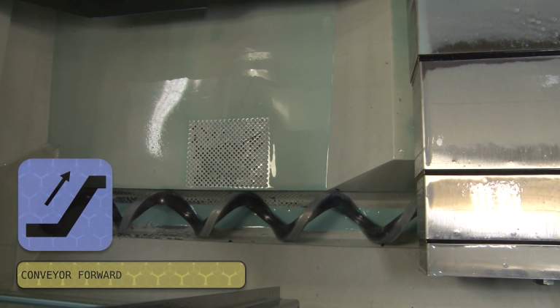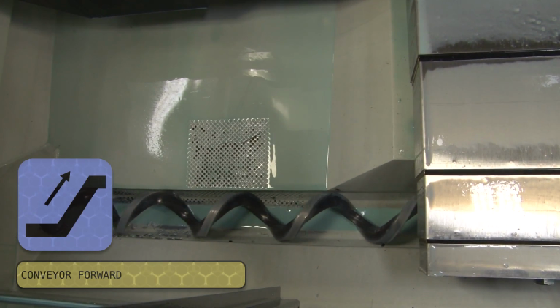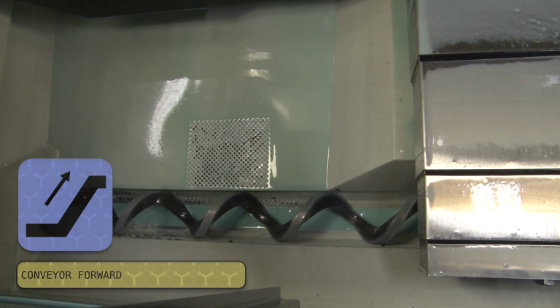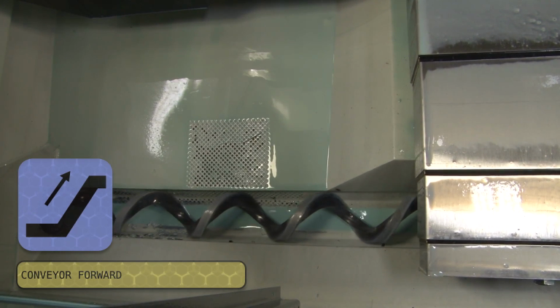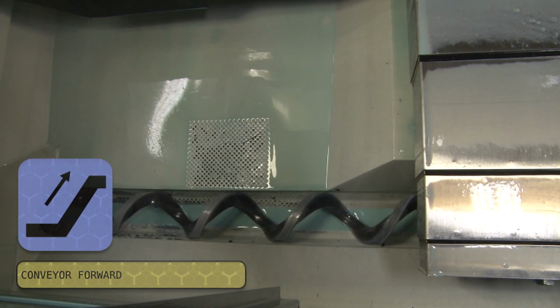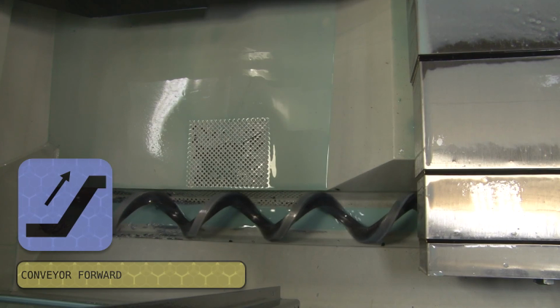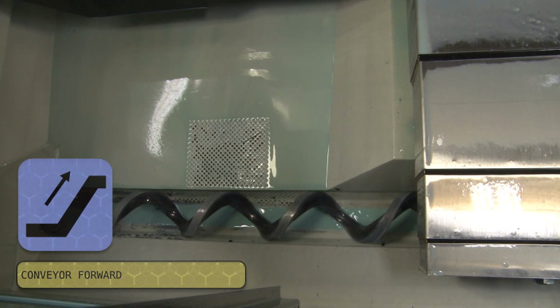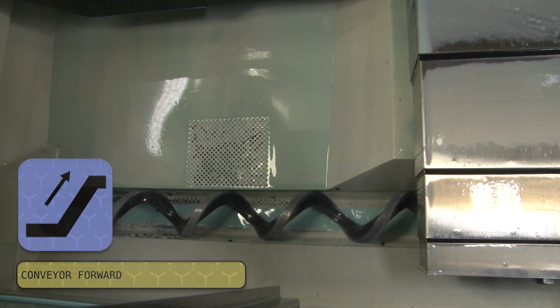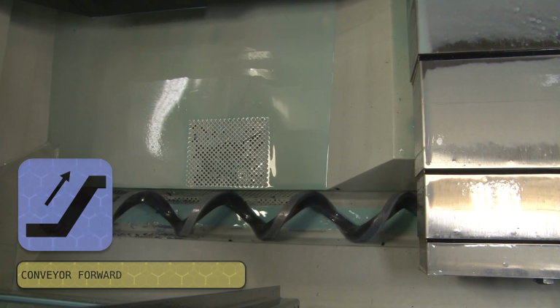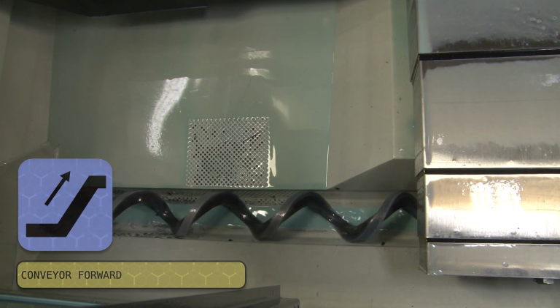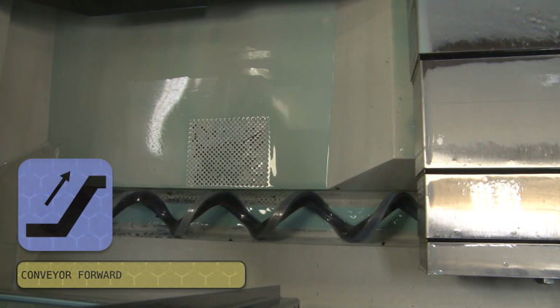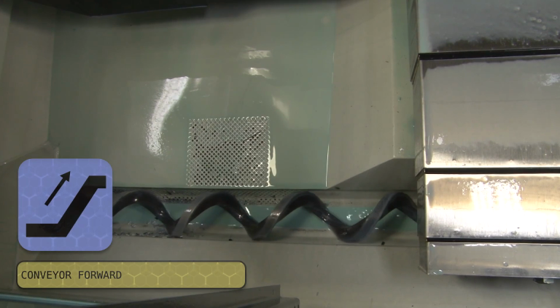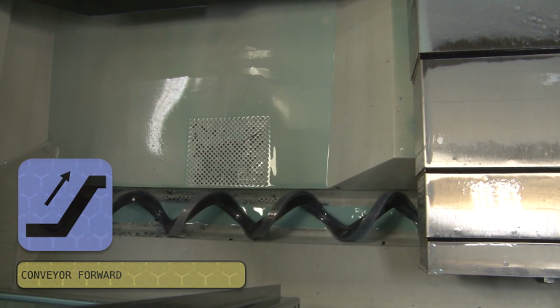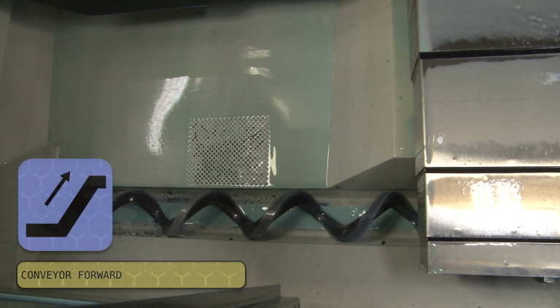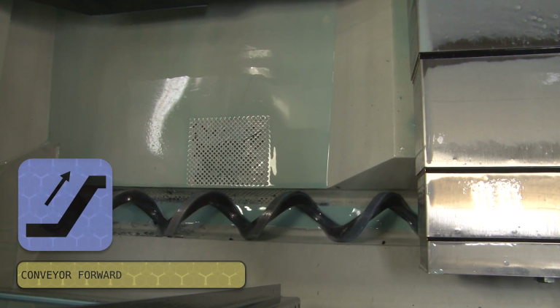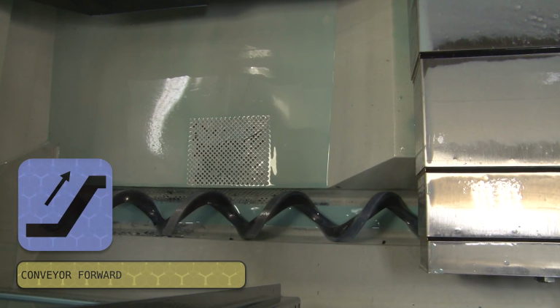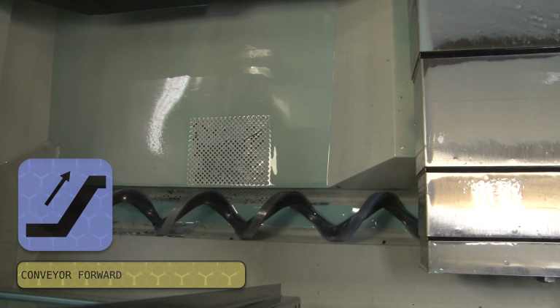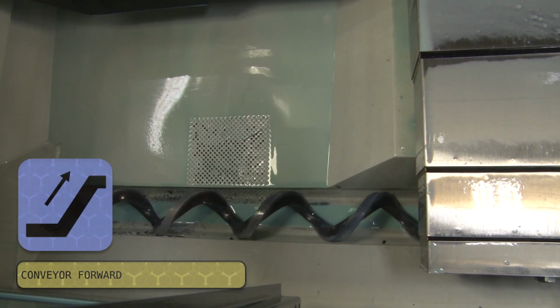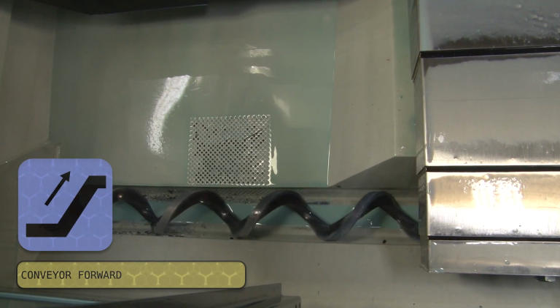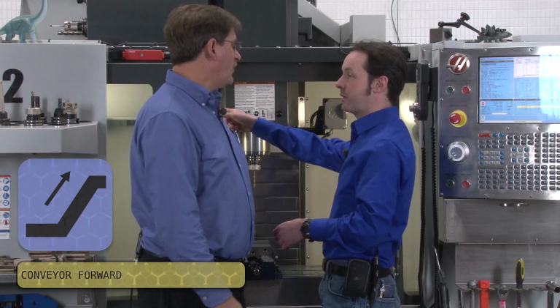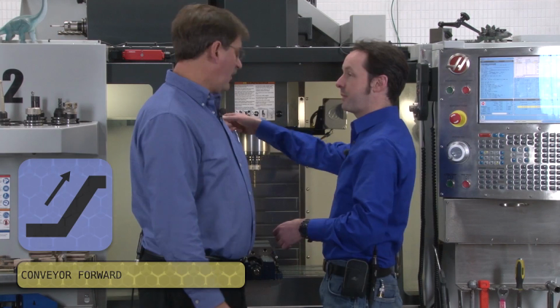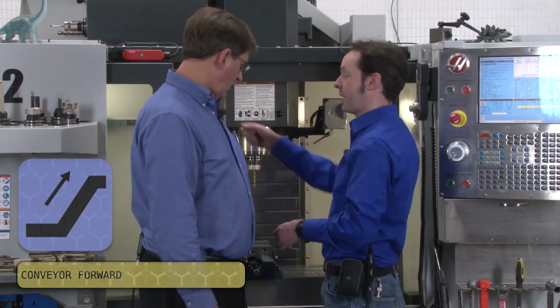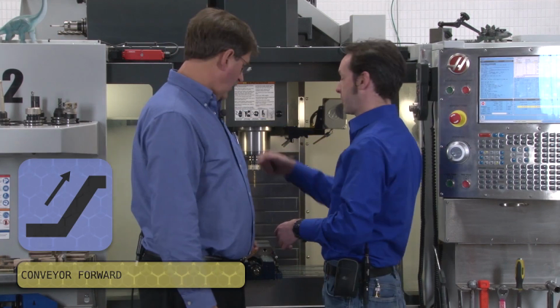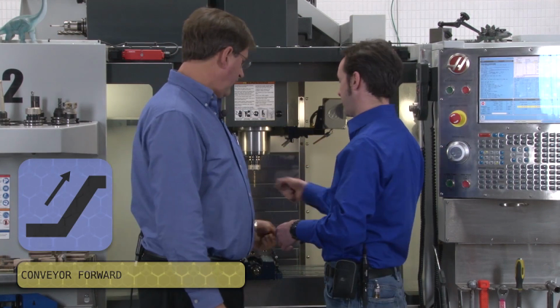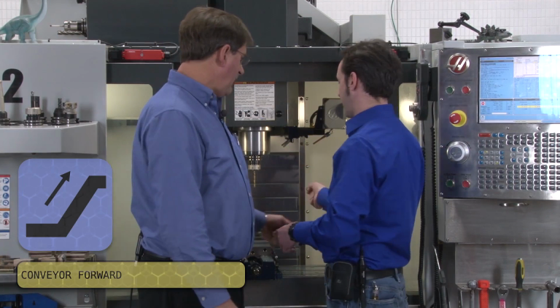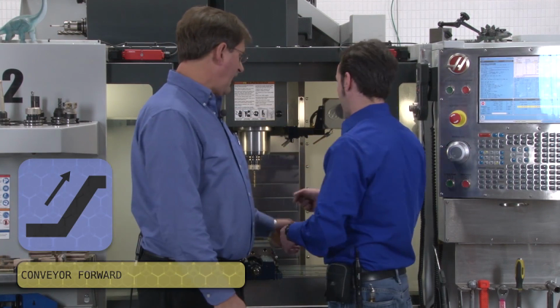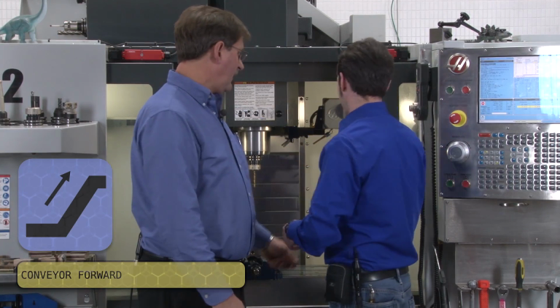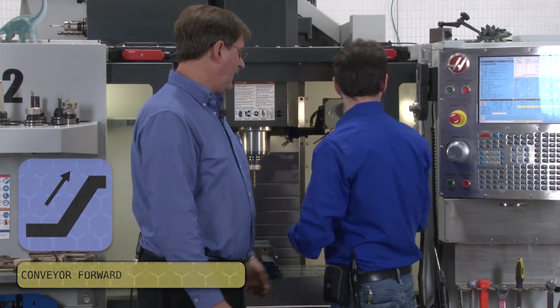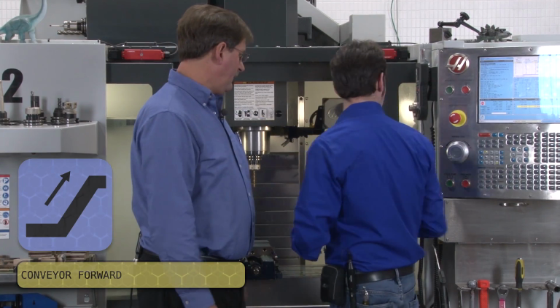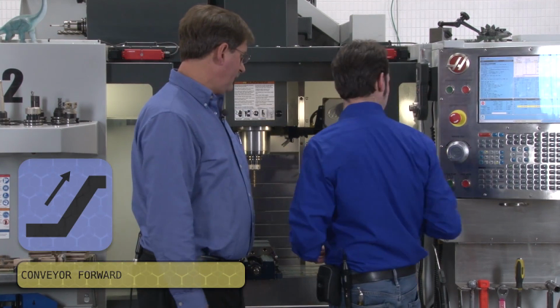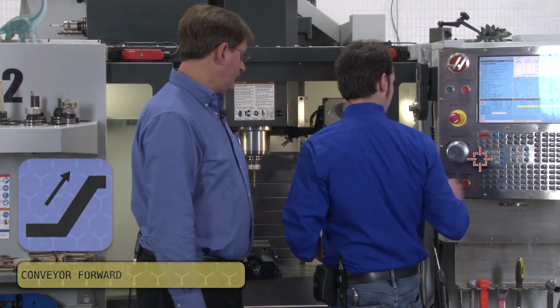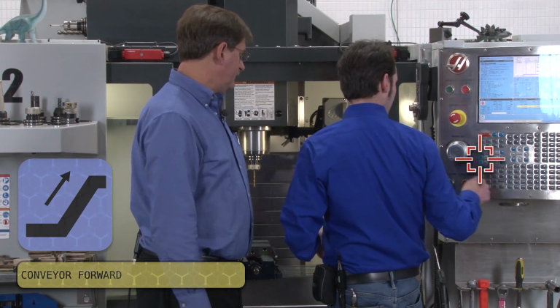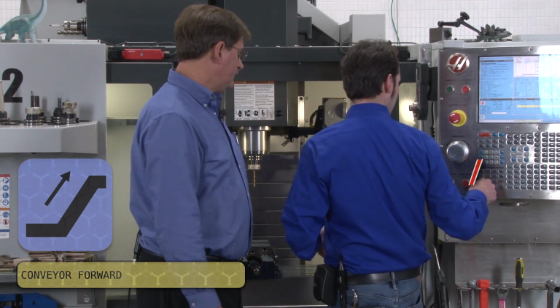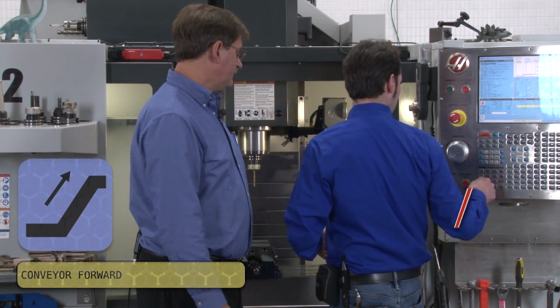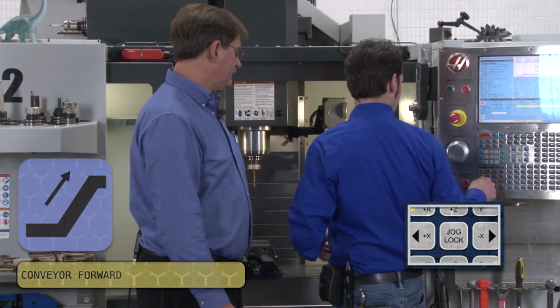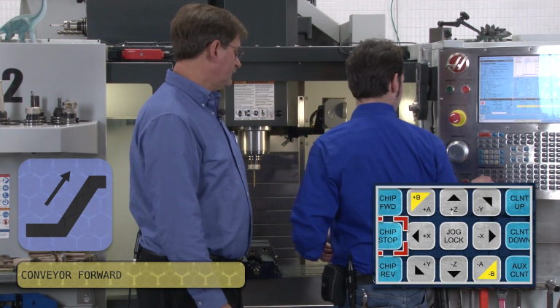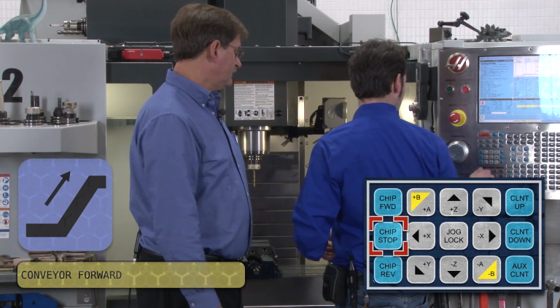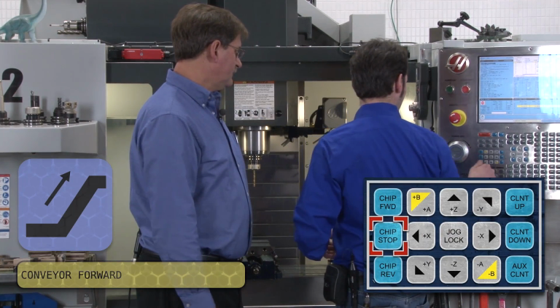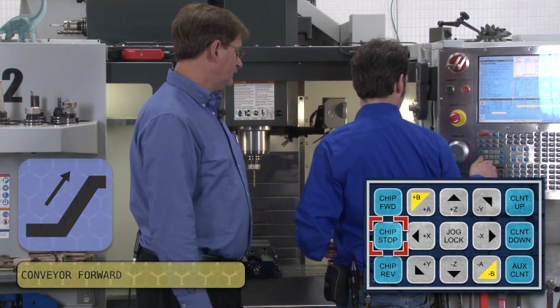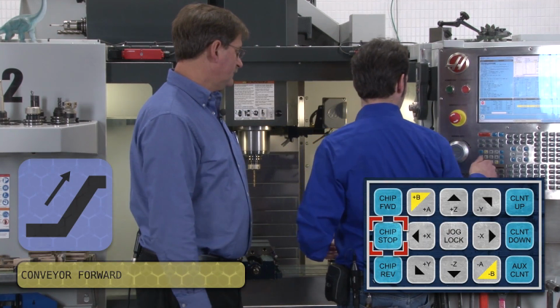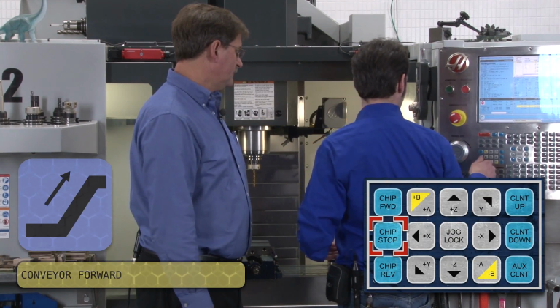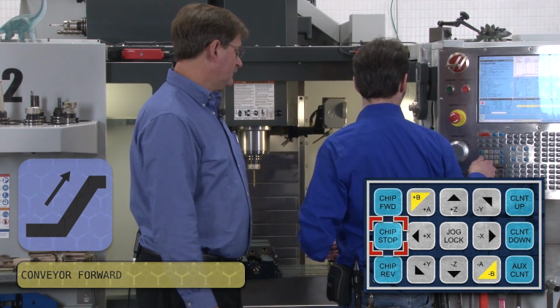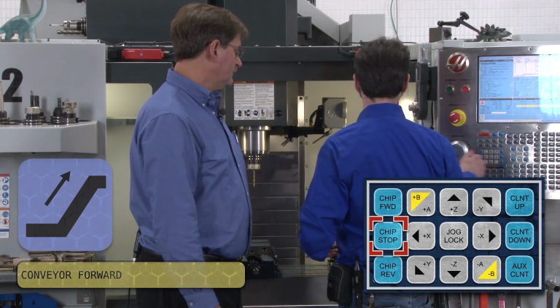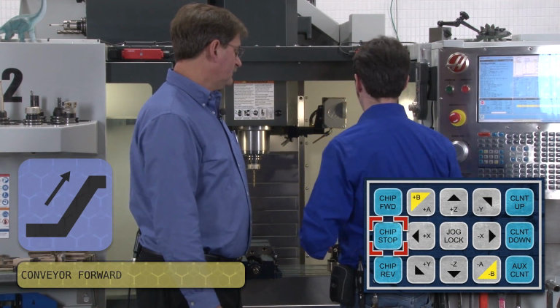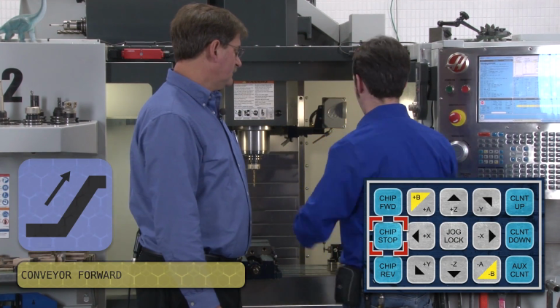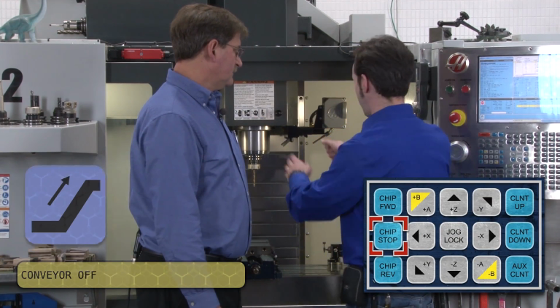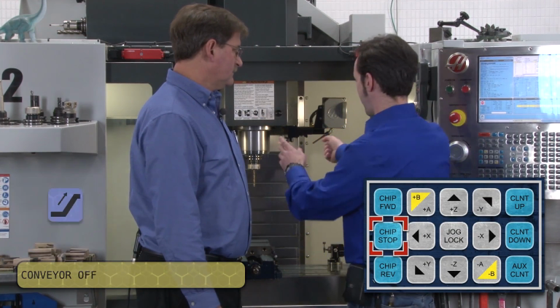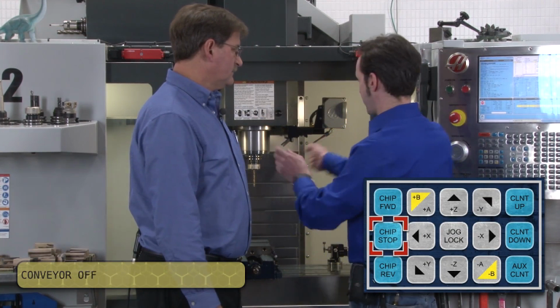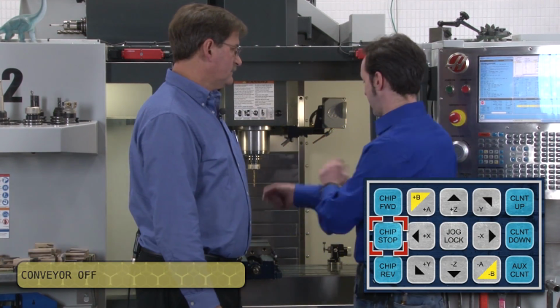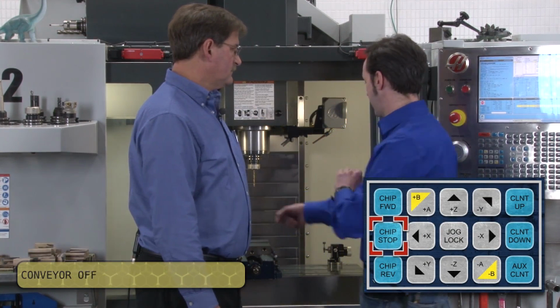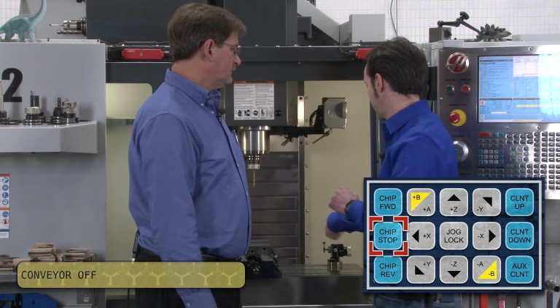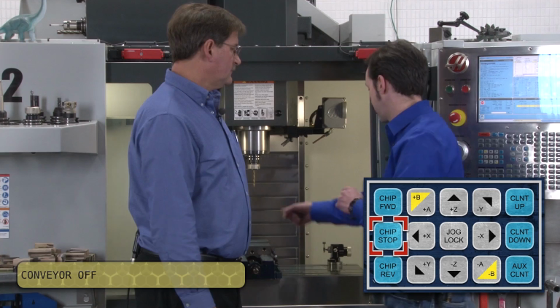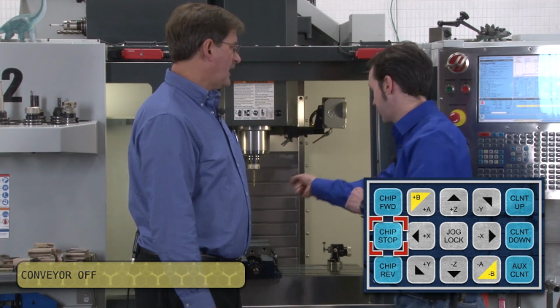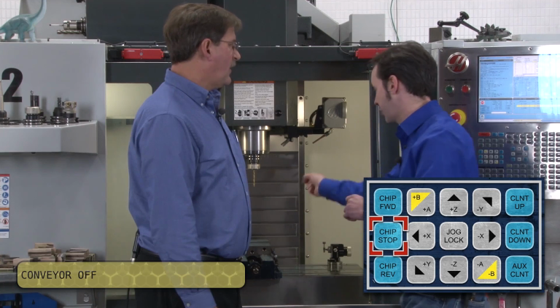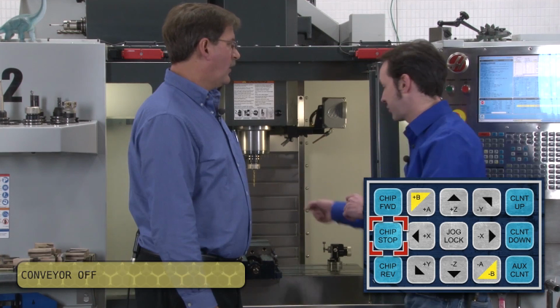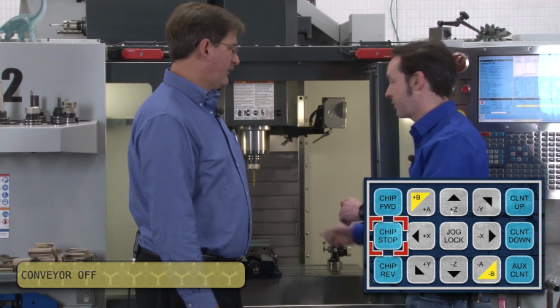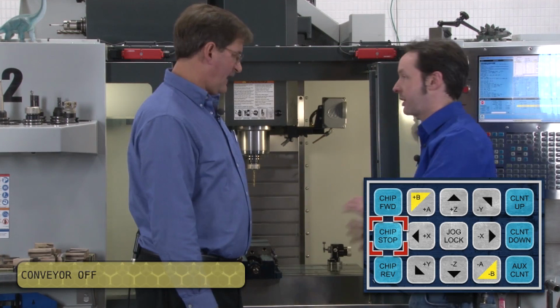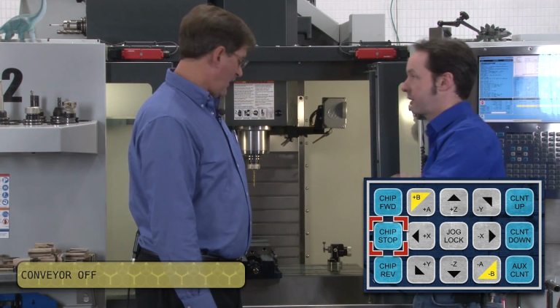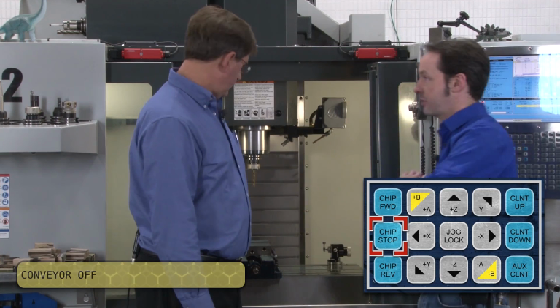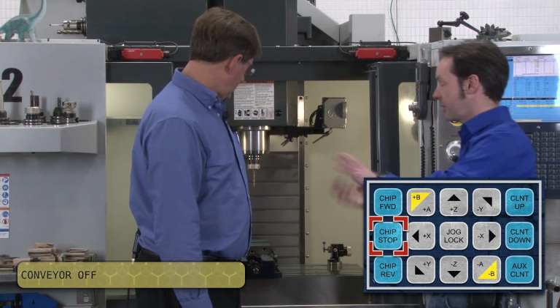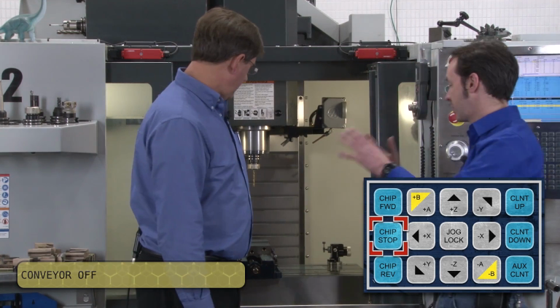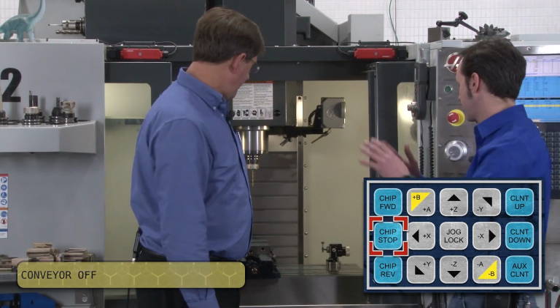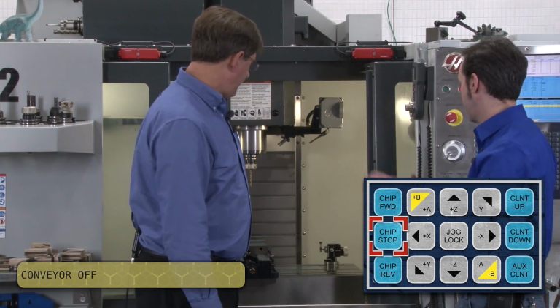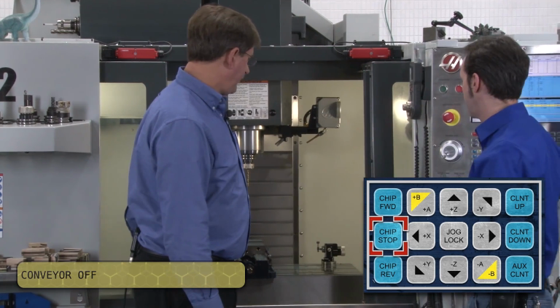There's a hose on the back with a nozzle. That's how we do it — we get out the hose and hose it down. It all goes out.